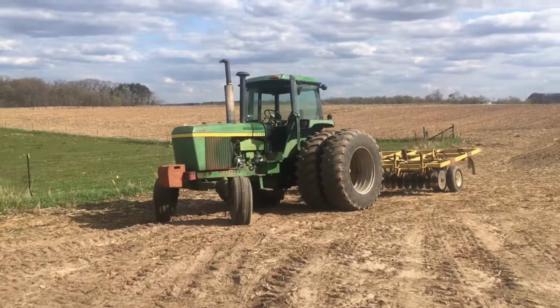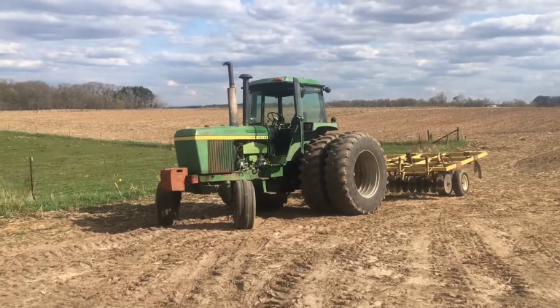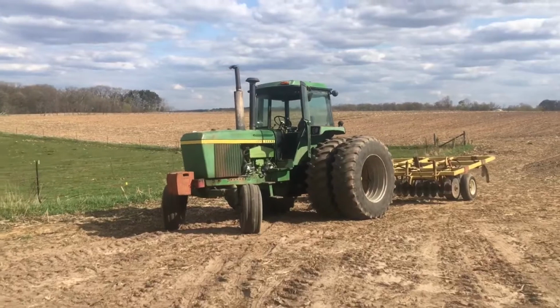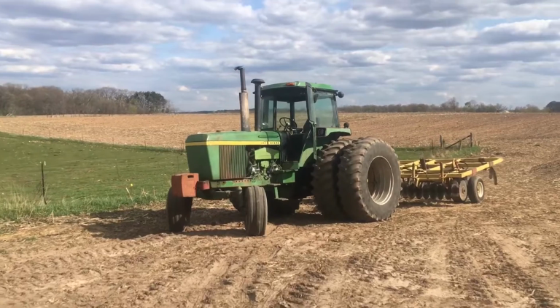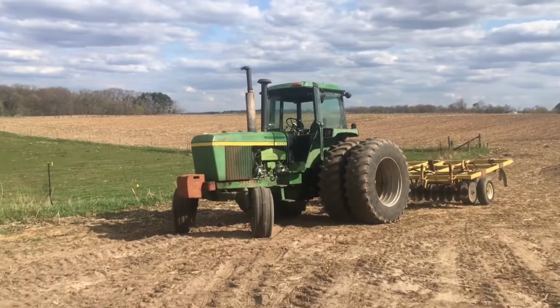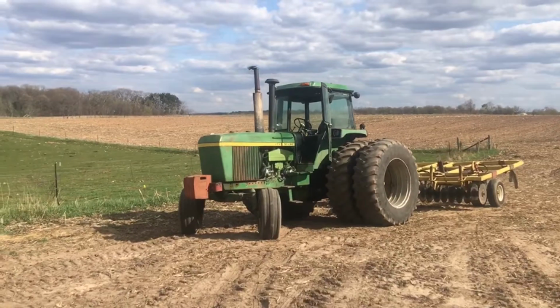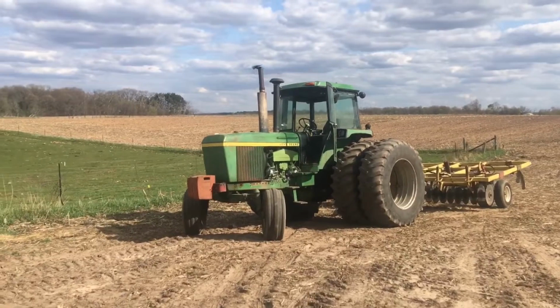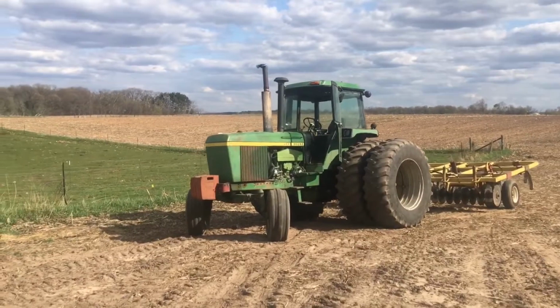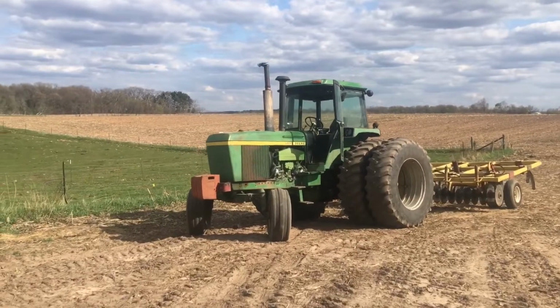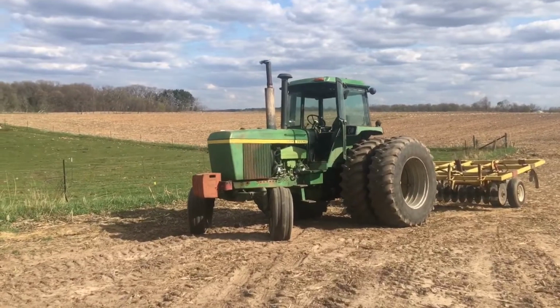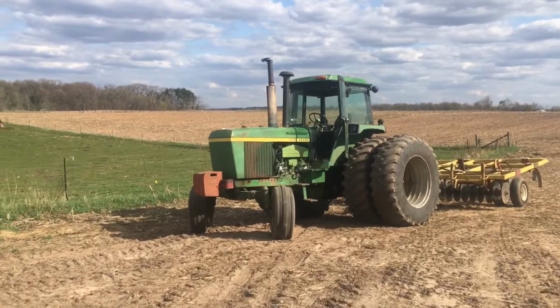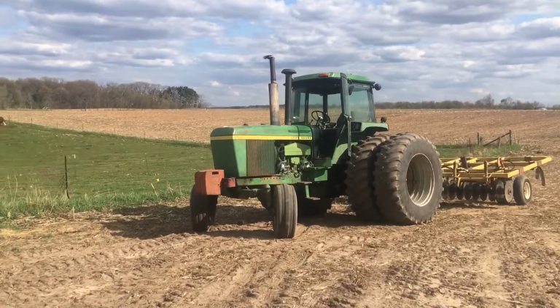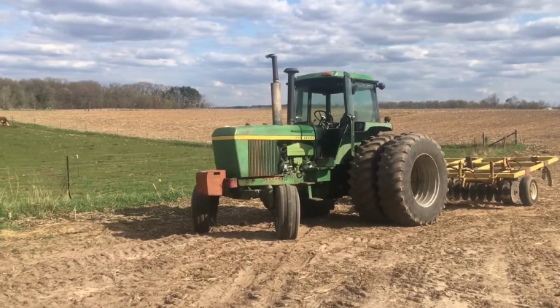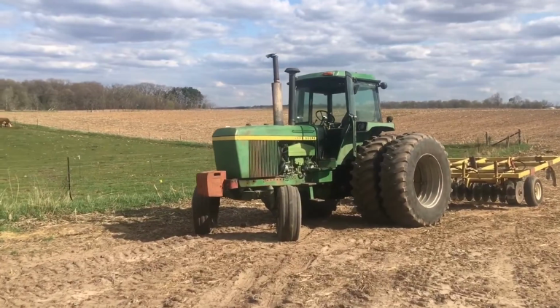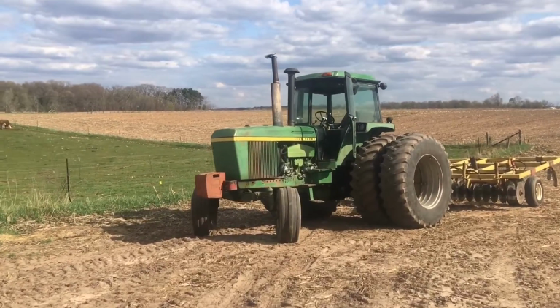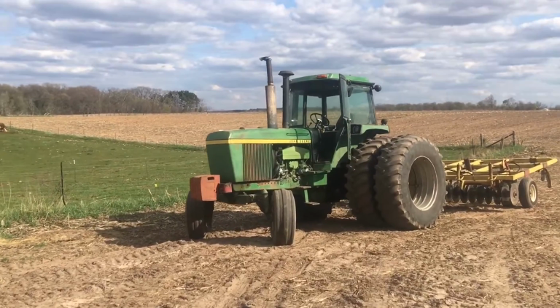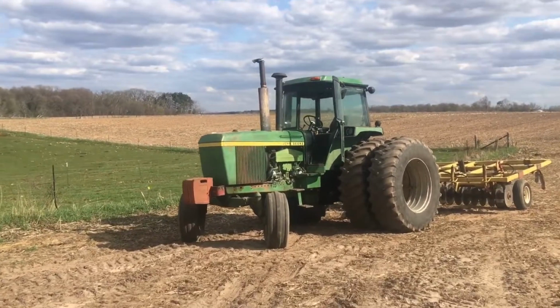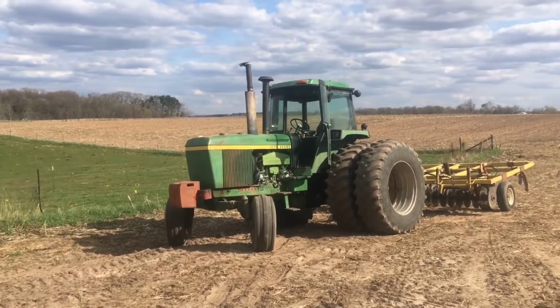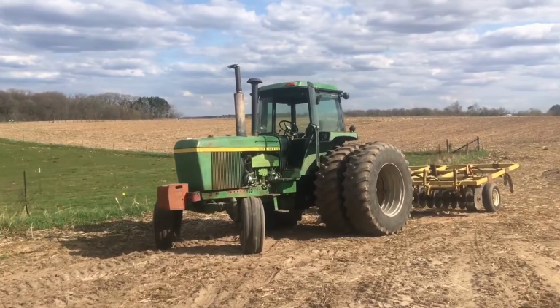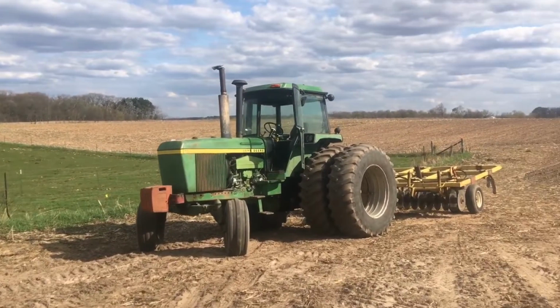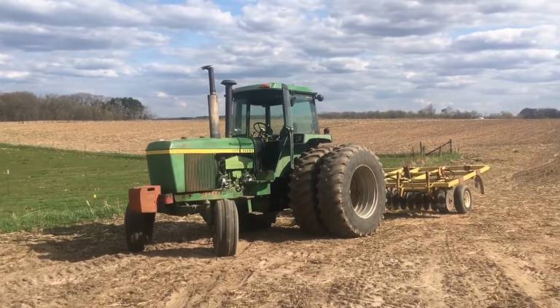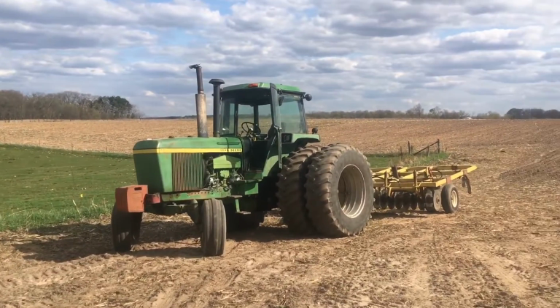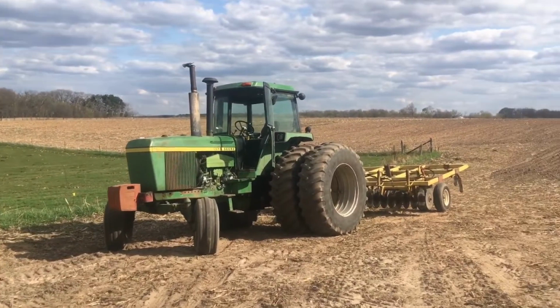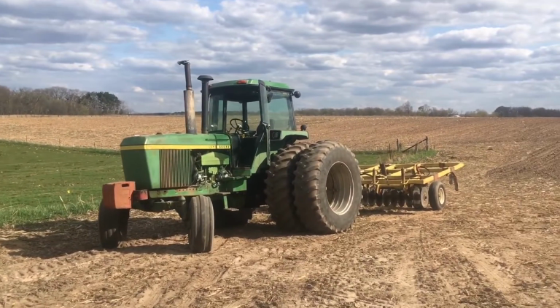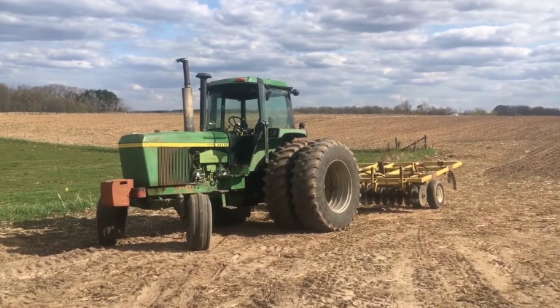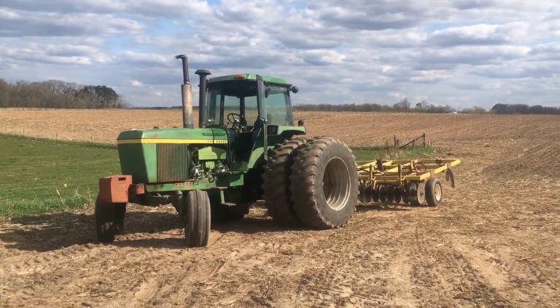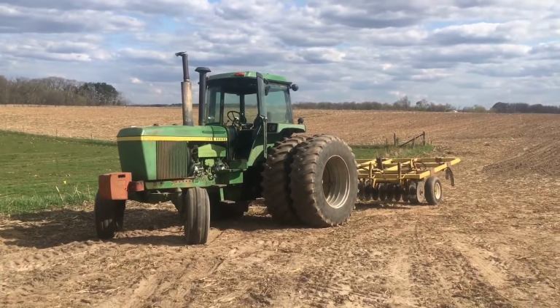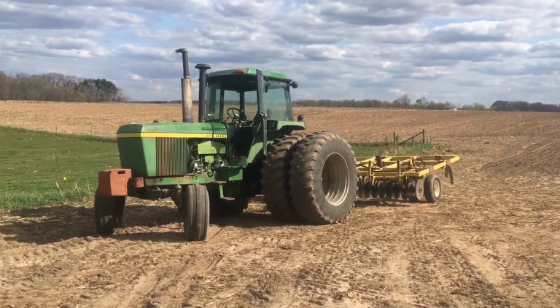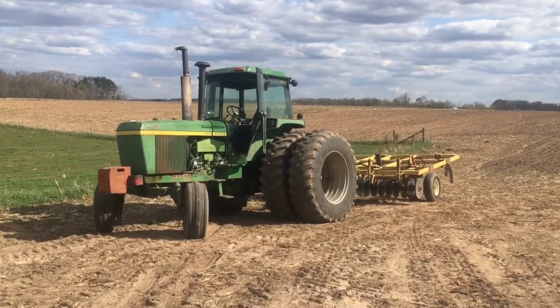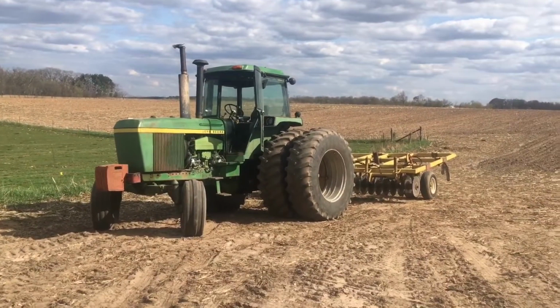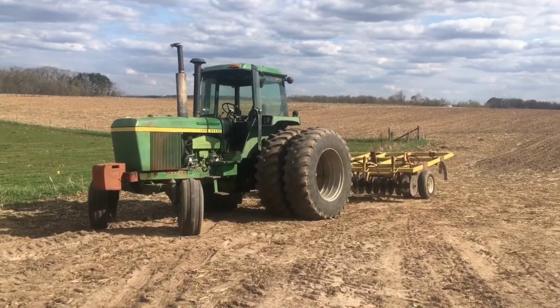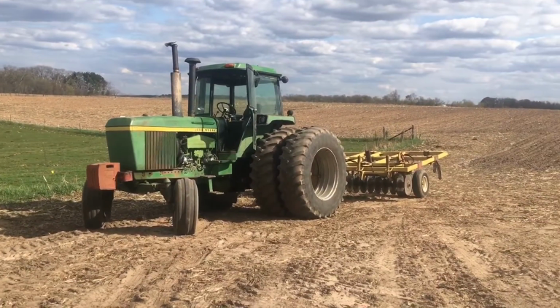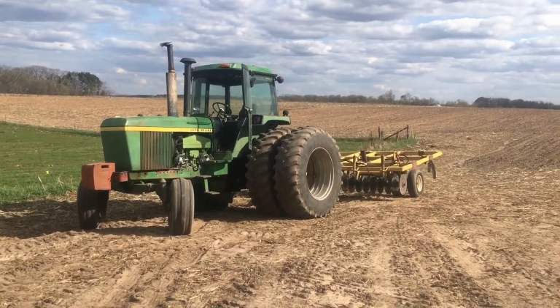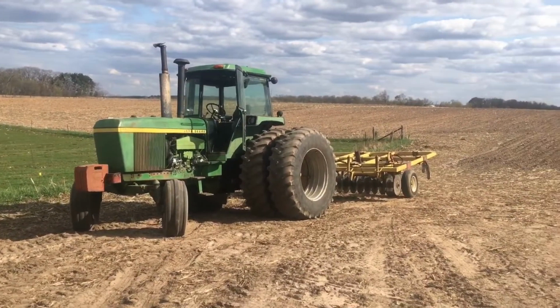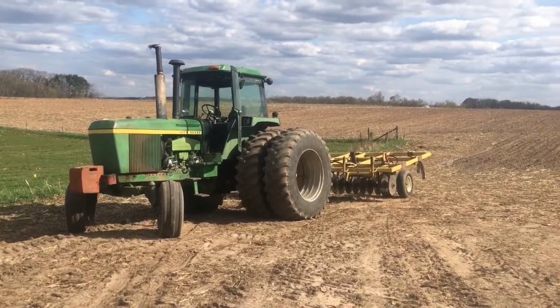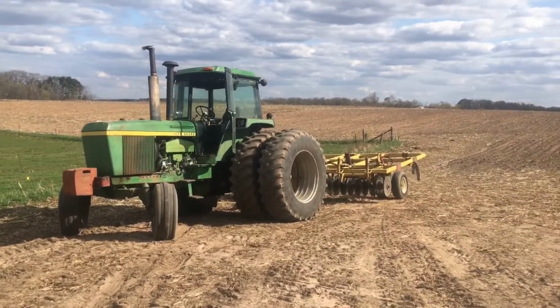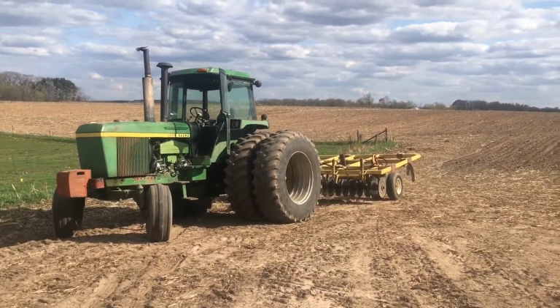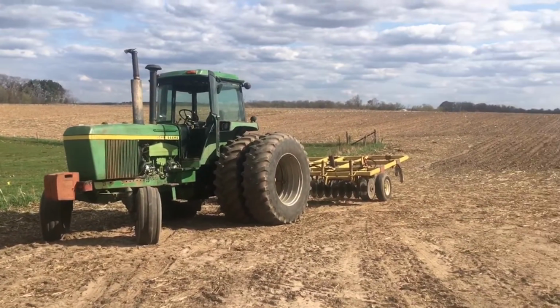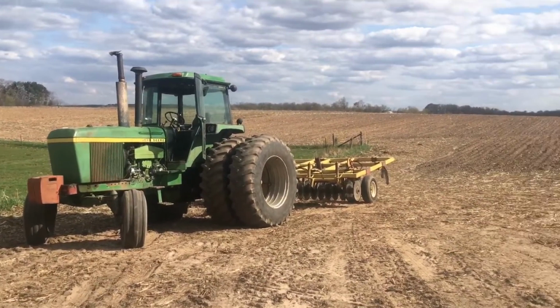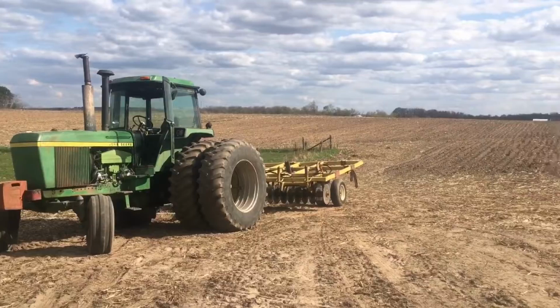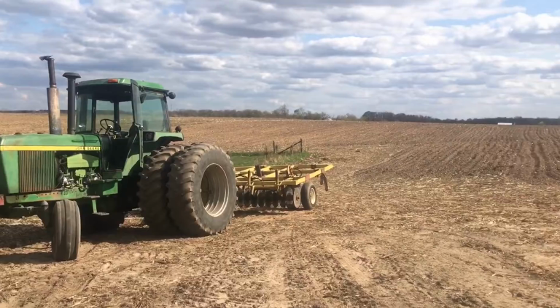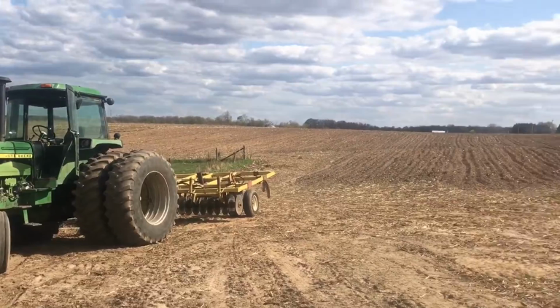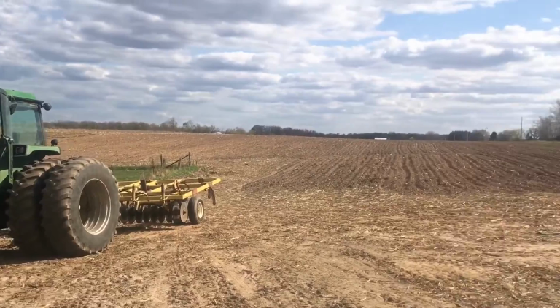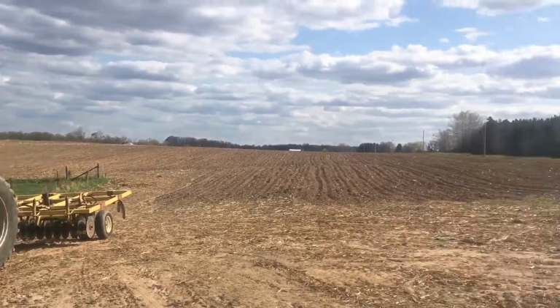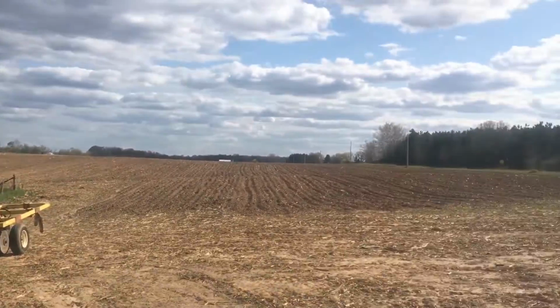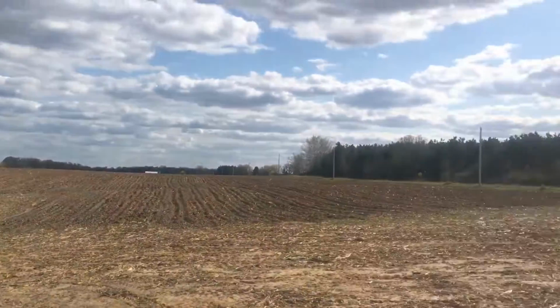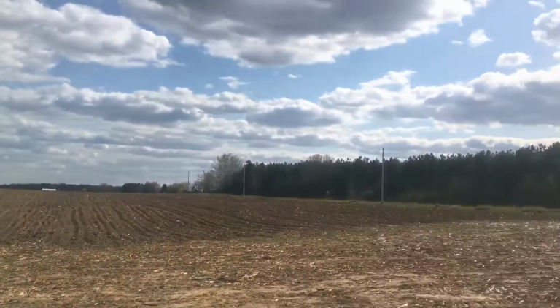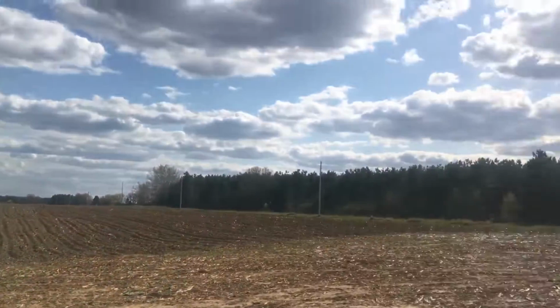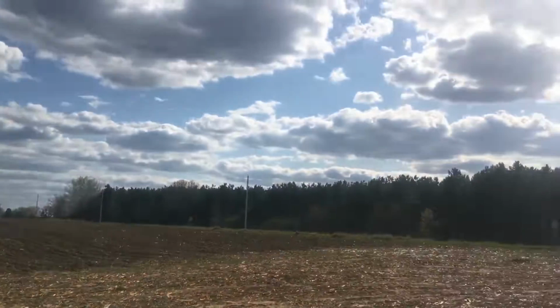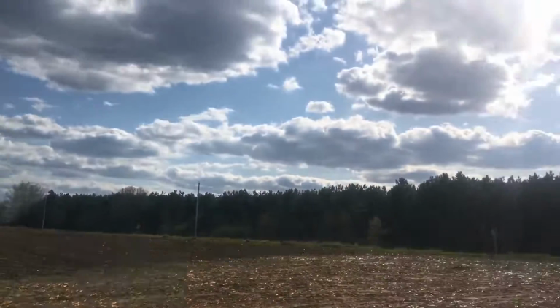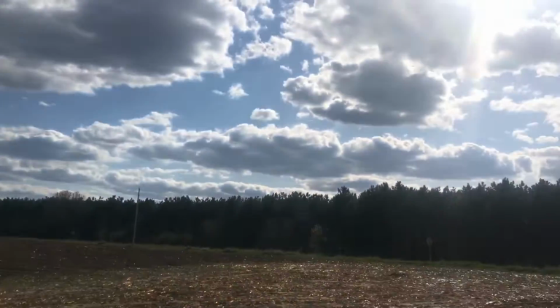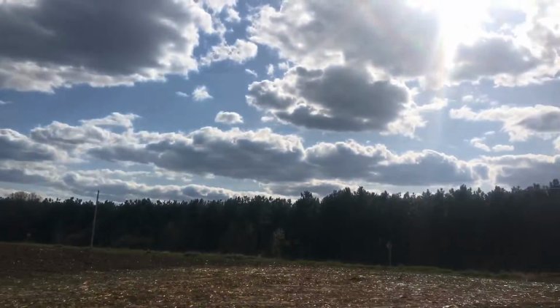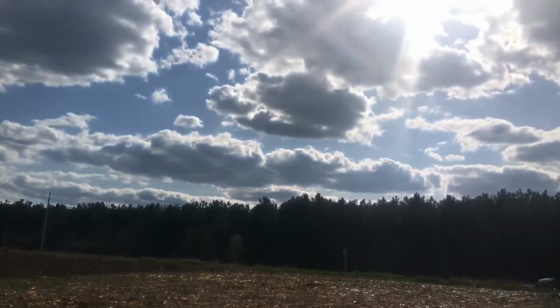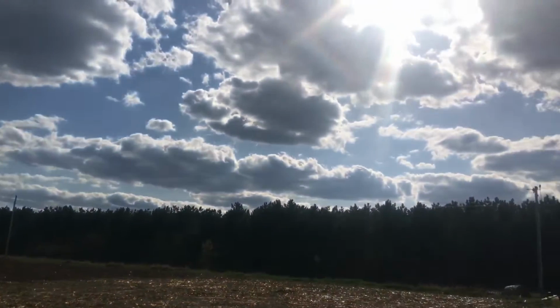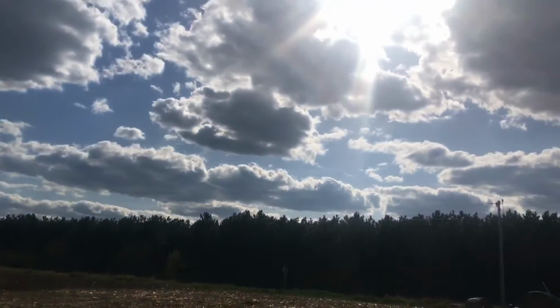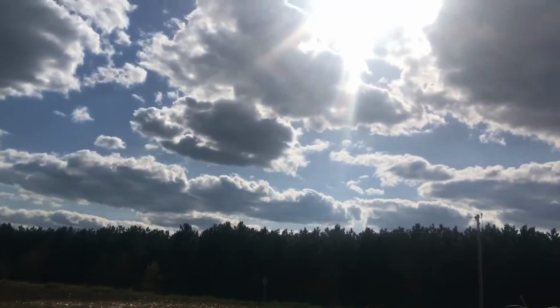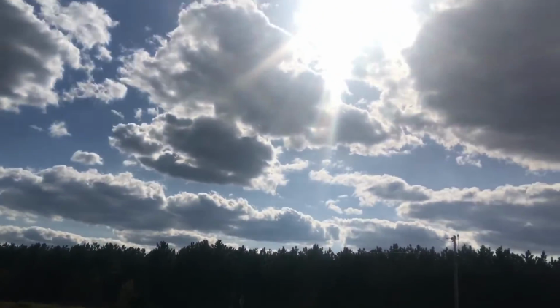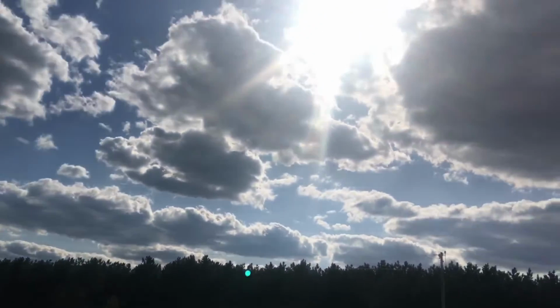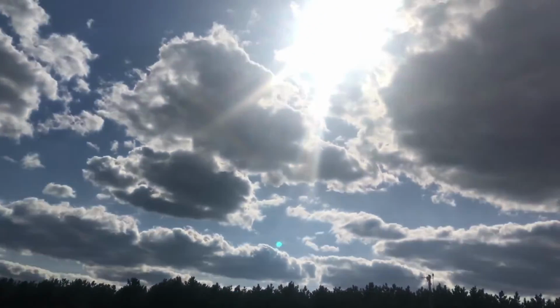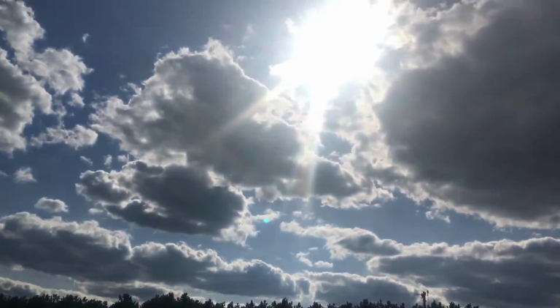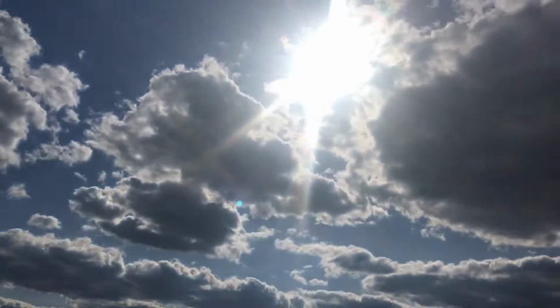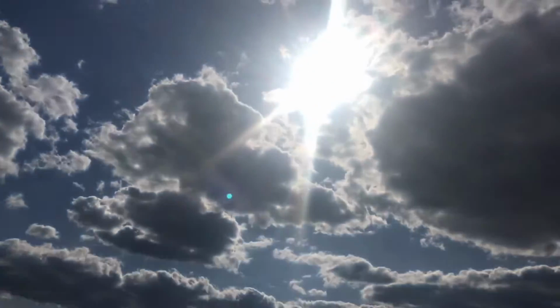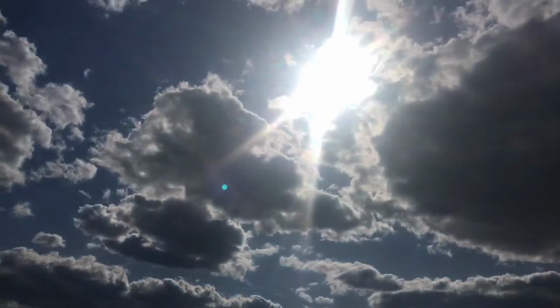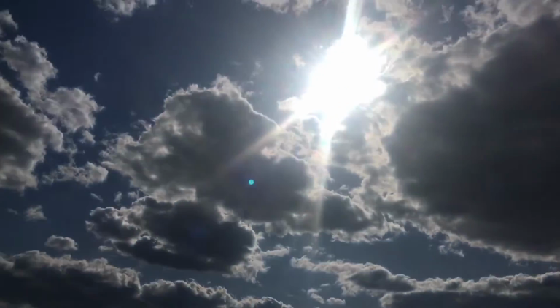Hey everybody, welcome back to Pfister Farms. As you can see today, it's sunny, nice and warm.